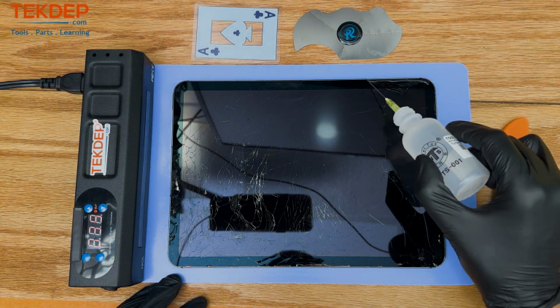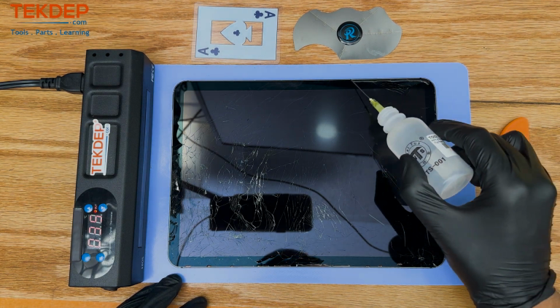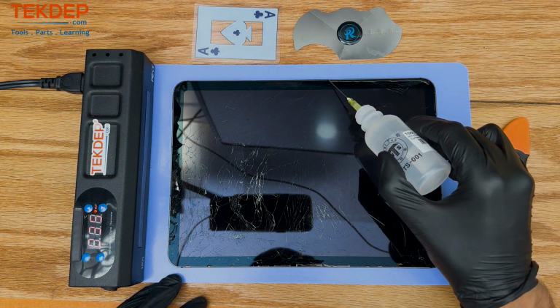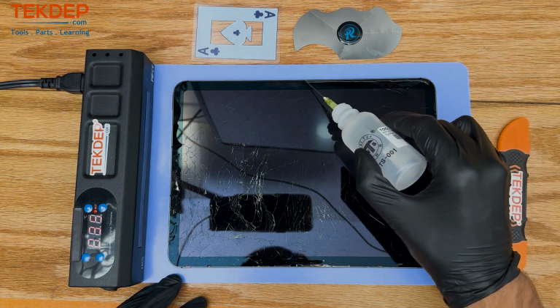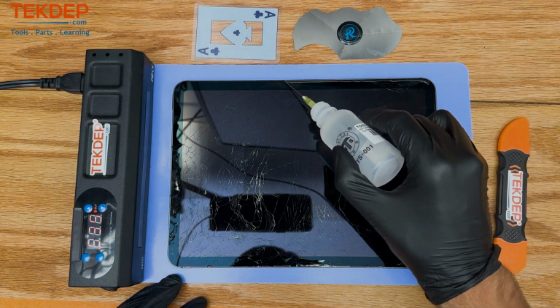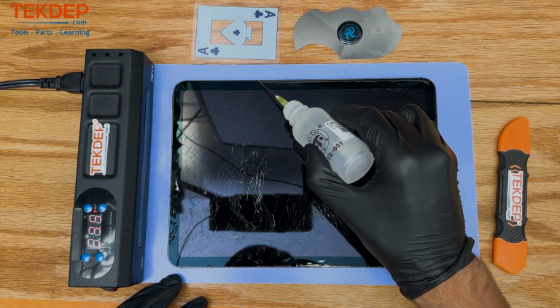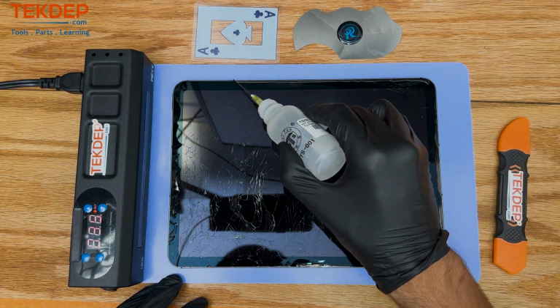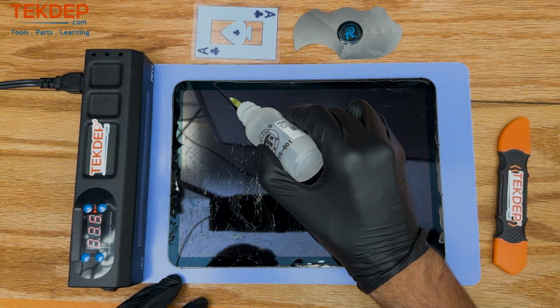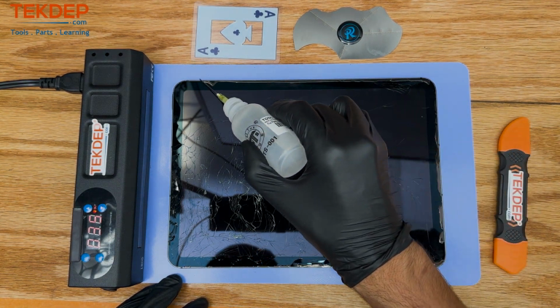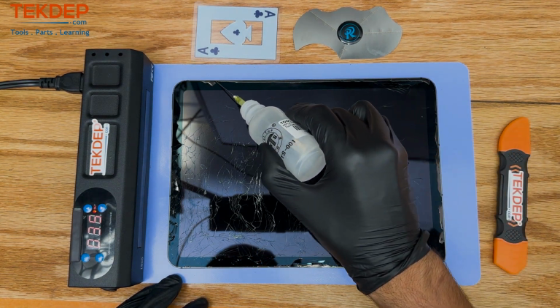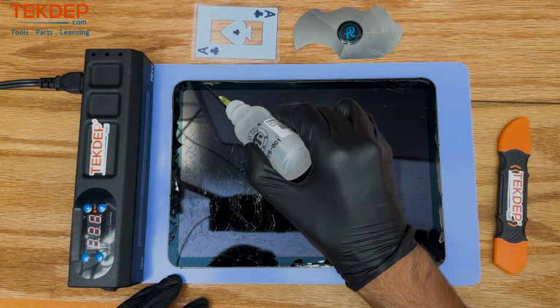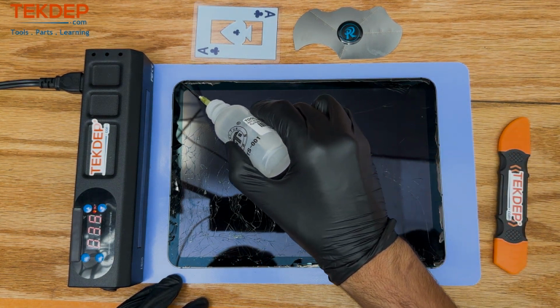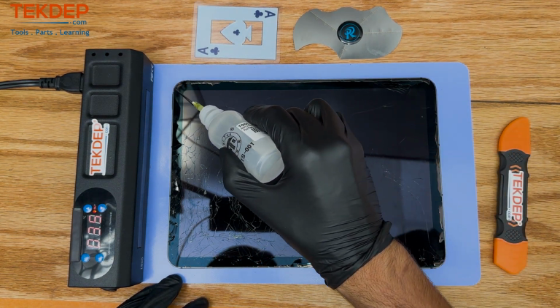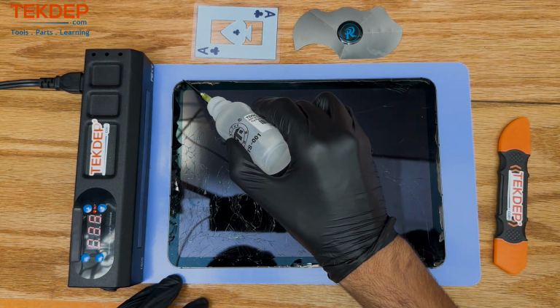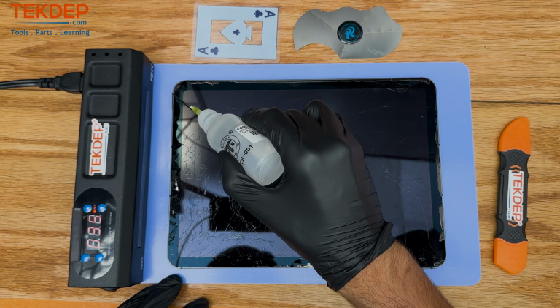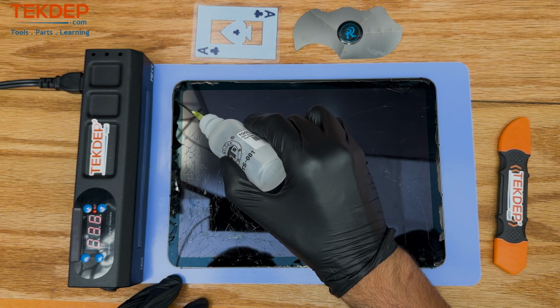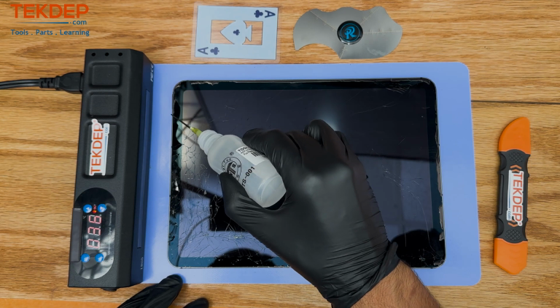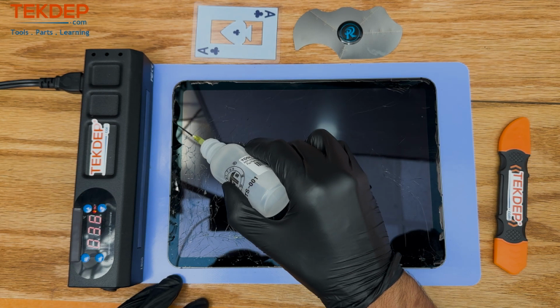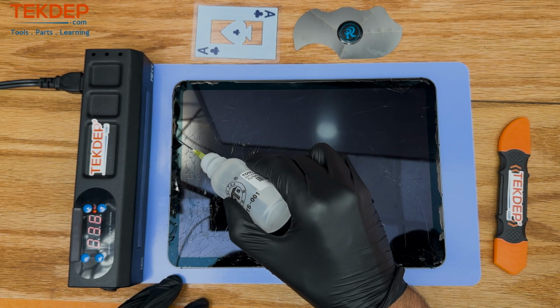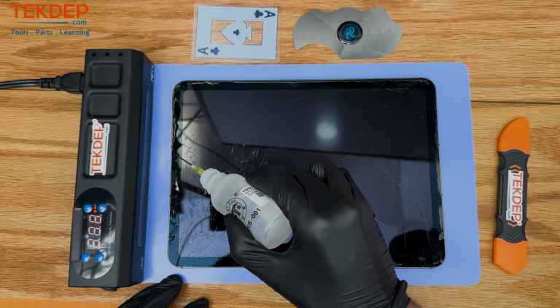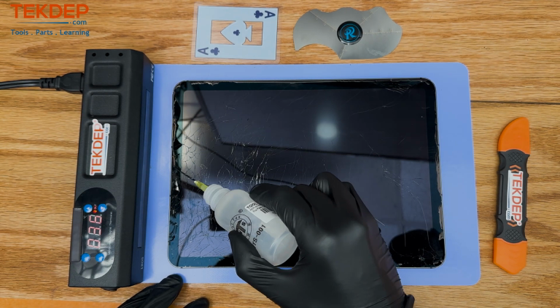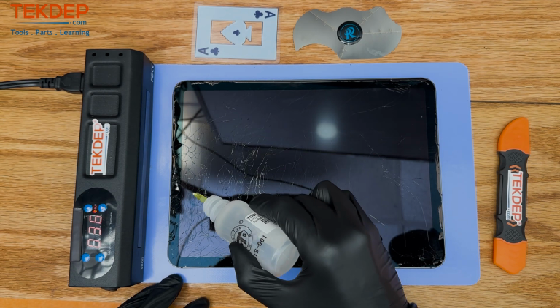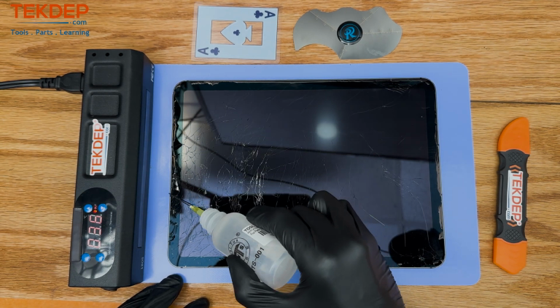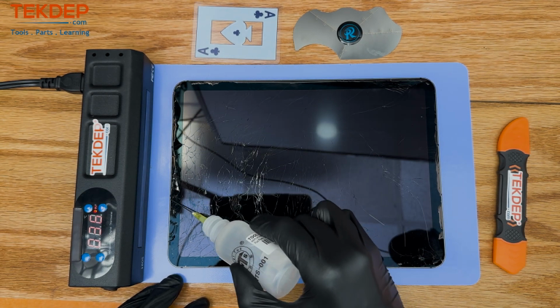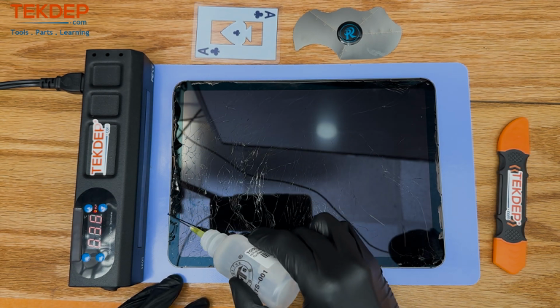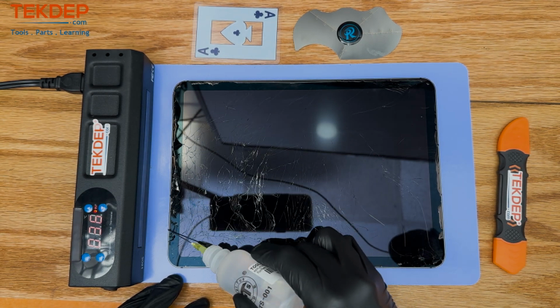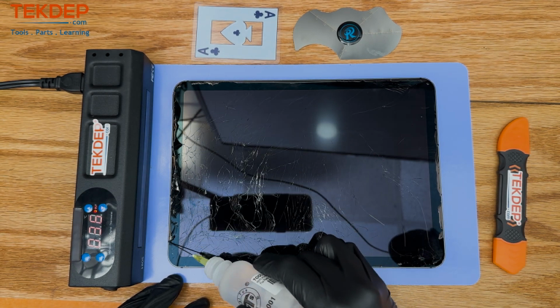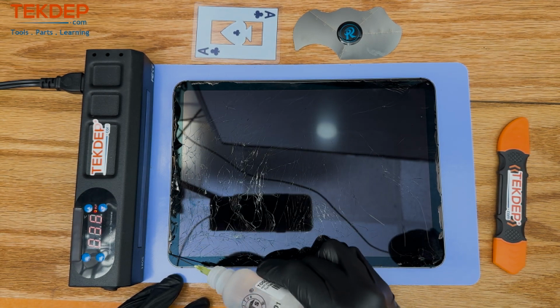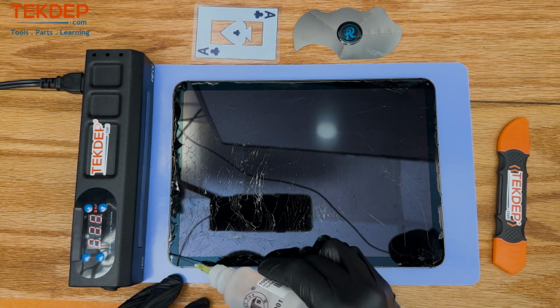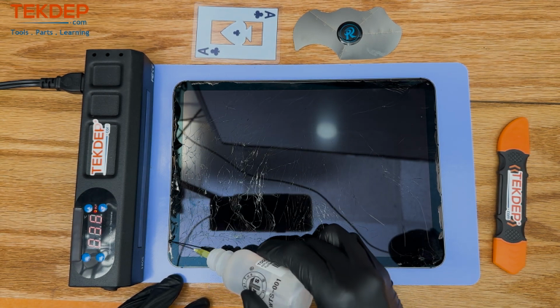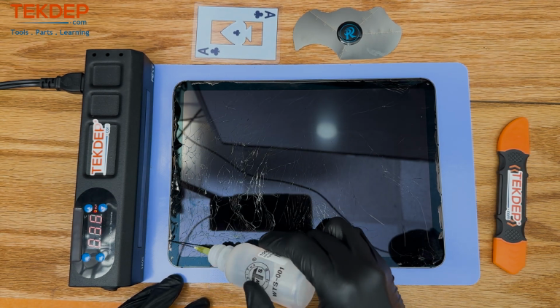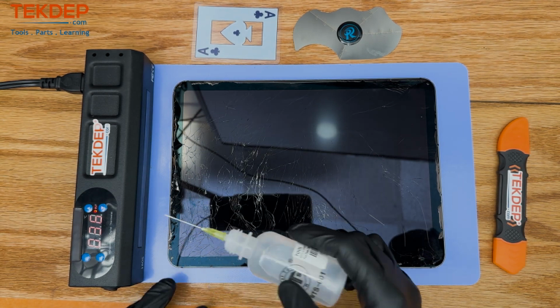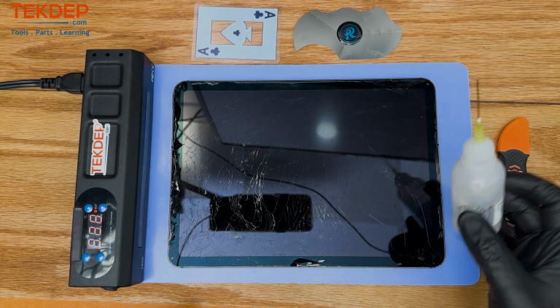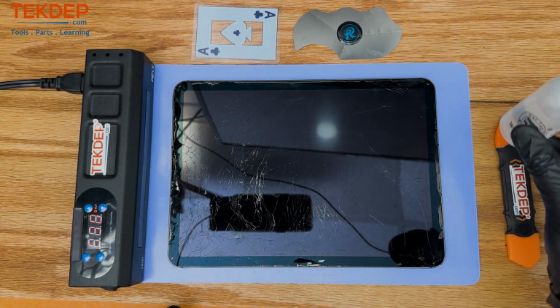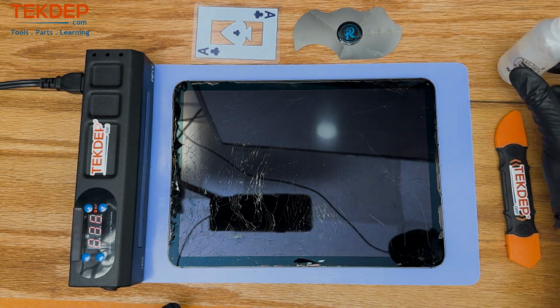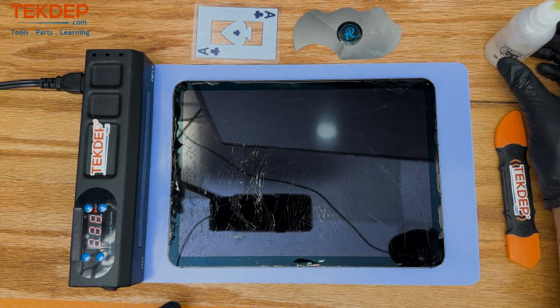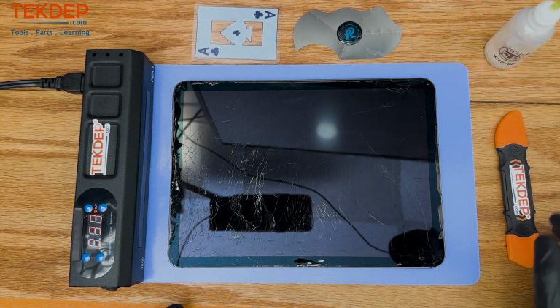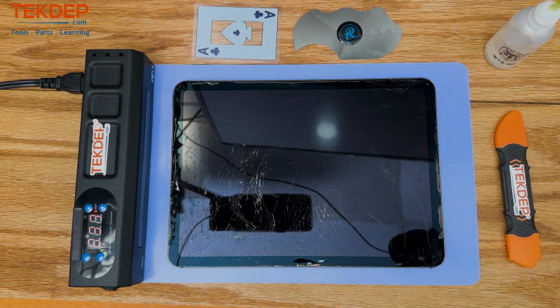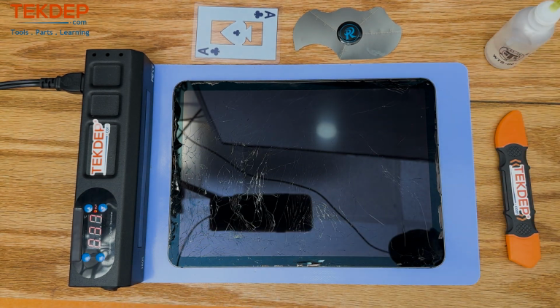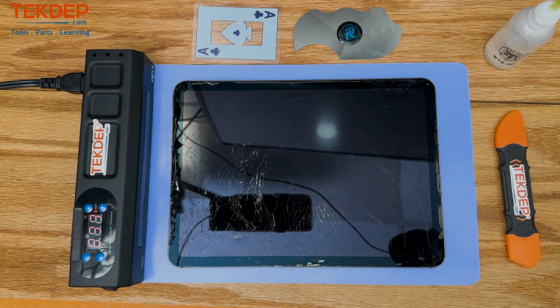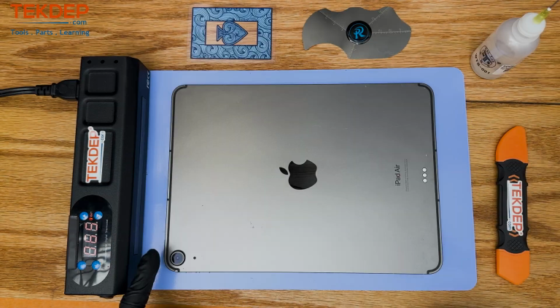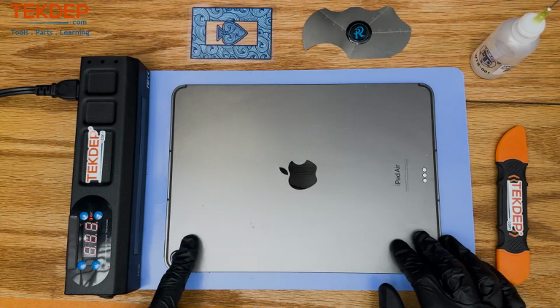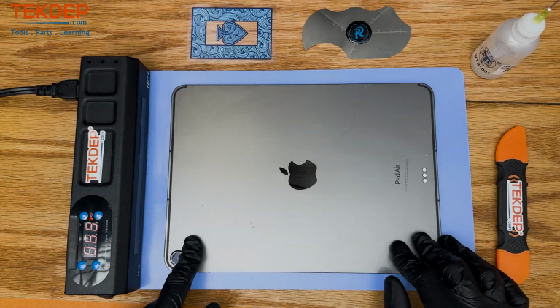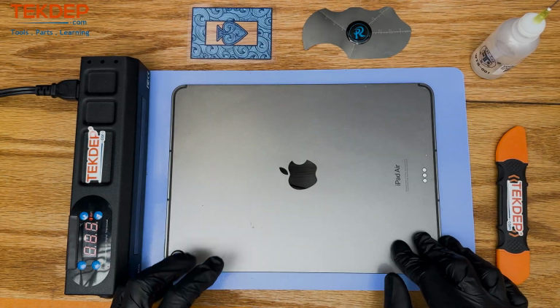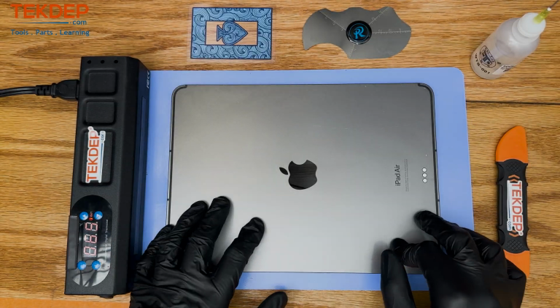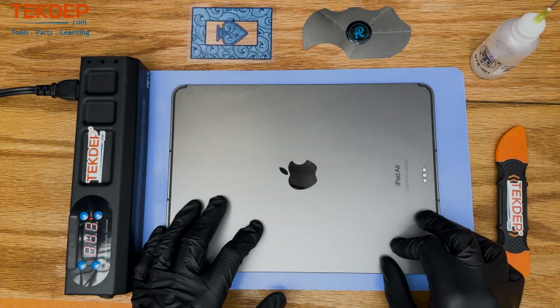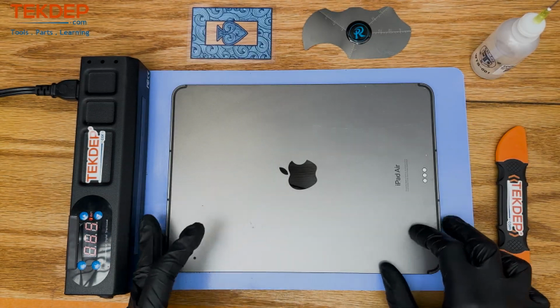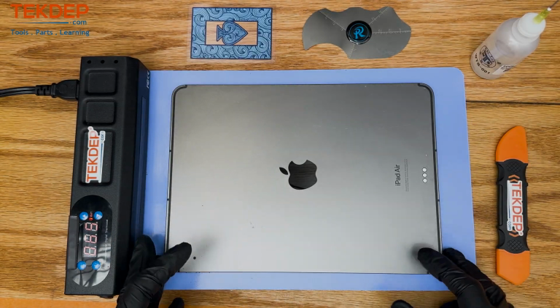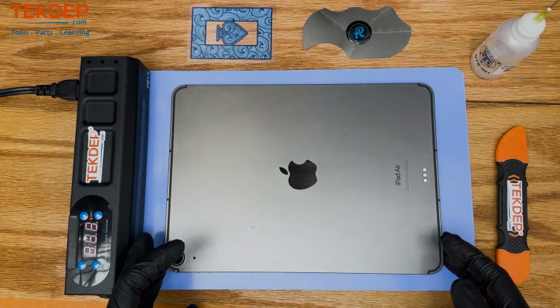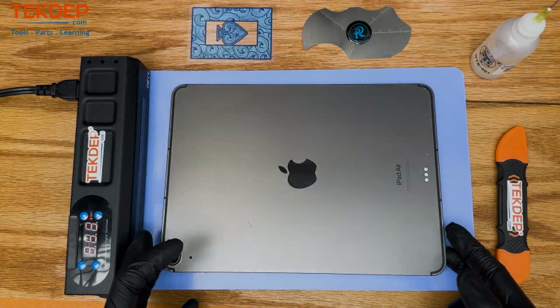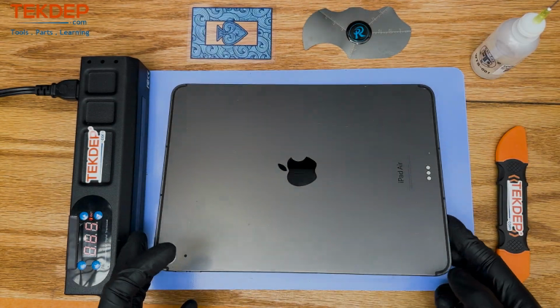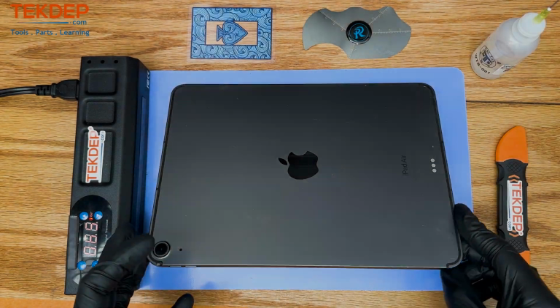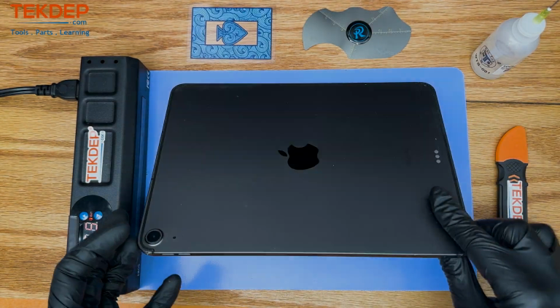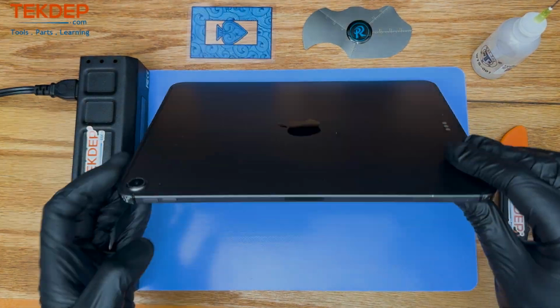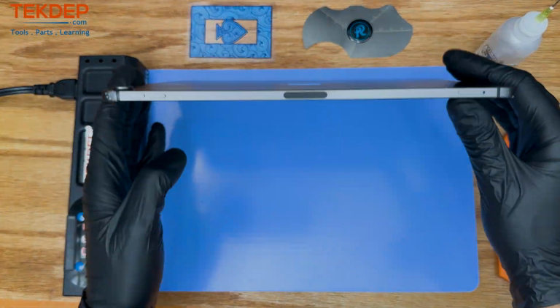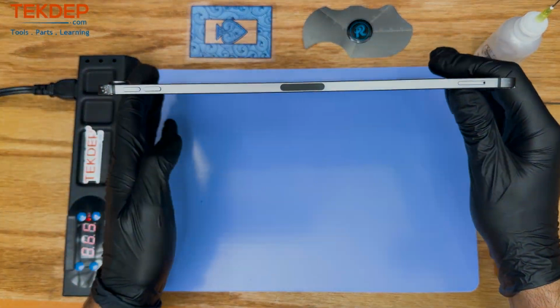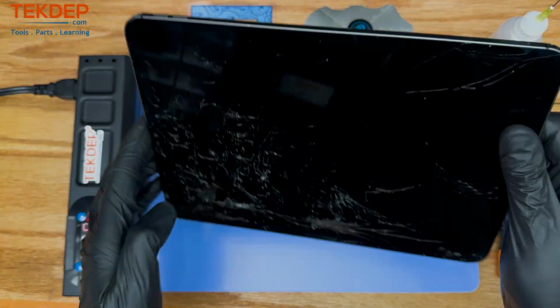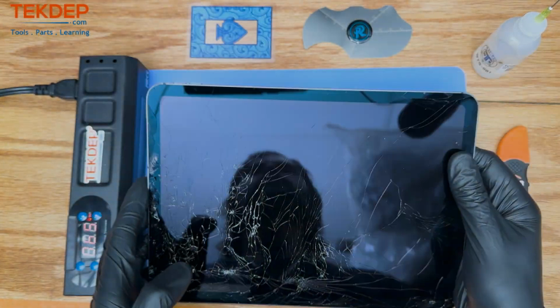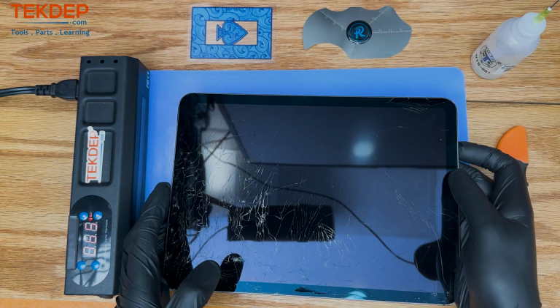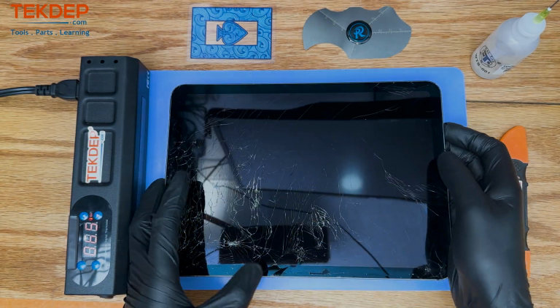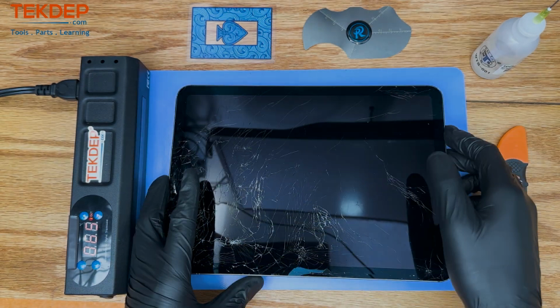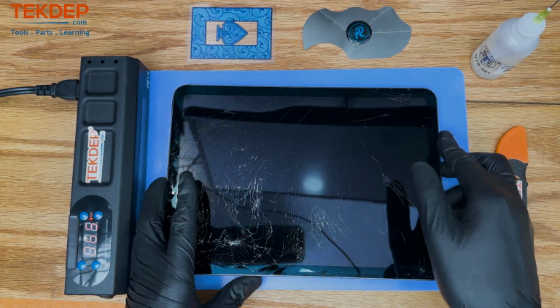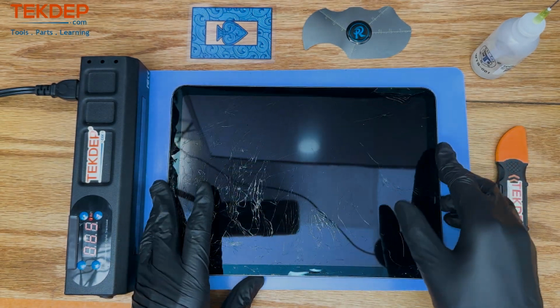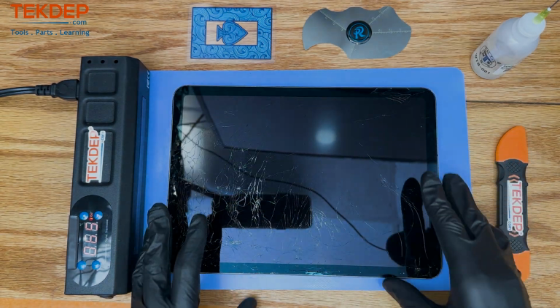And if watching this video convinces you that you don't have the time or the energy to do this repair yourself, we accept mail-in repairs from all over the country.